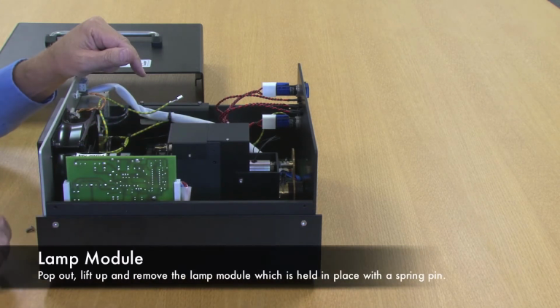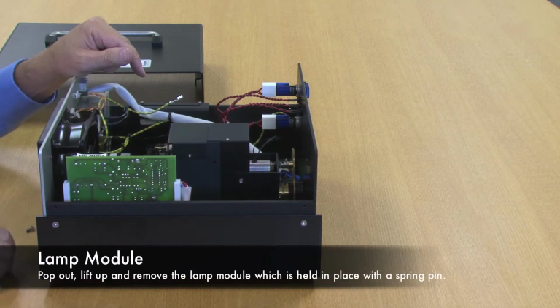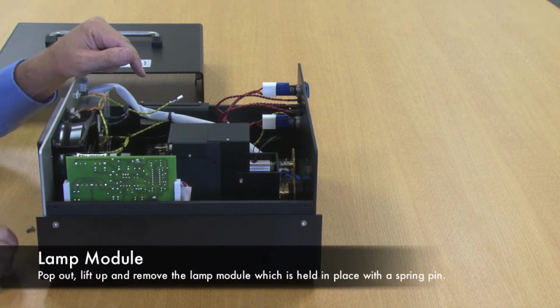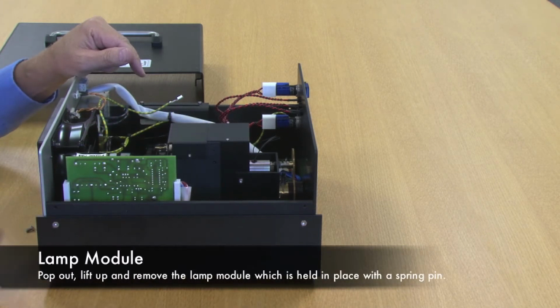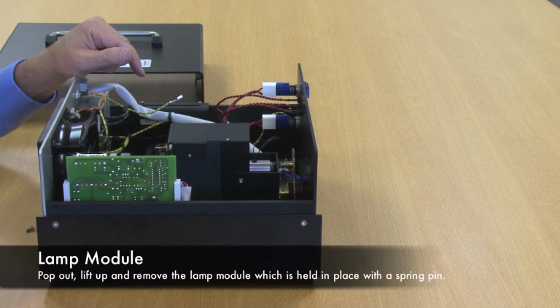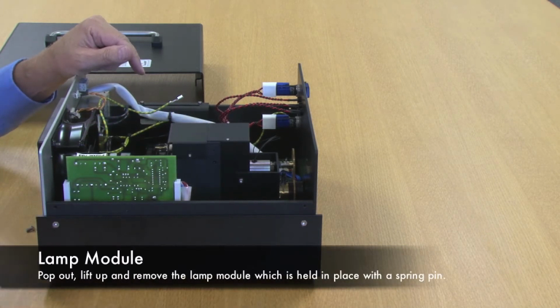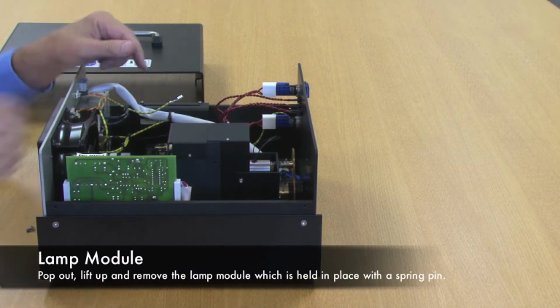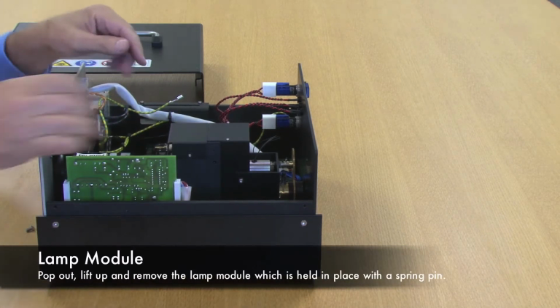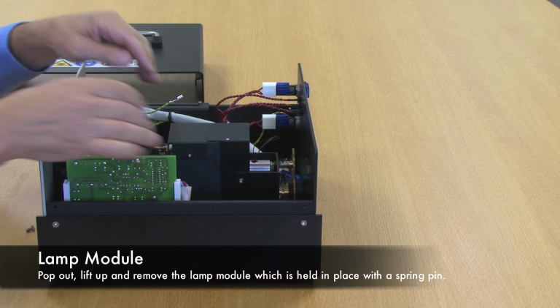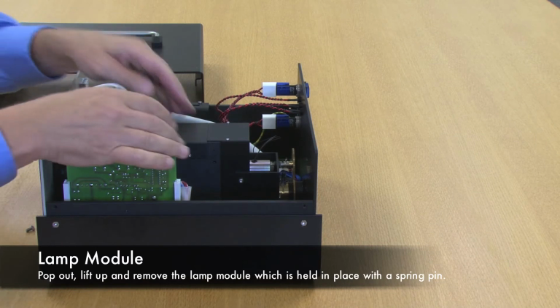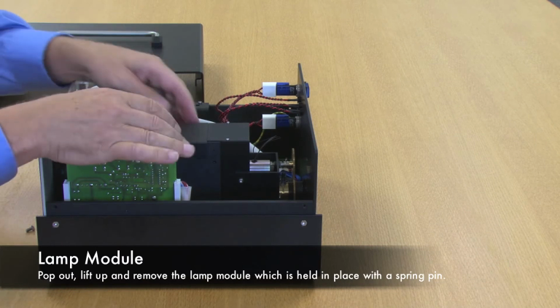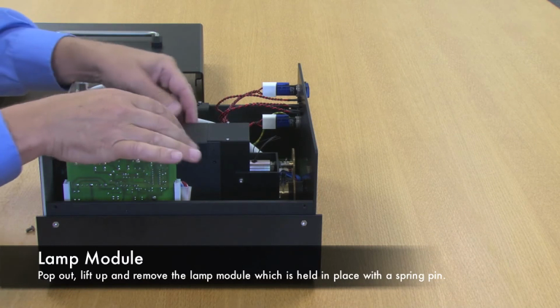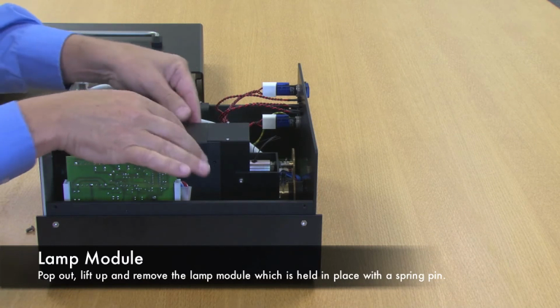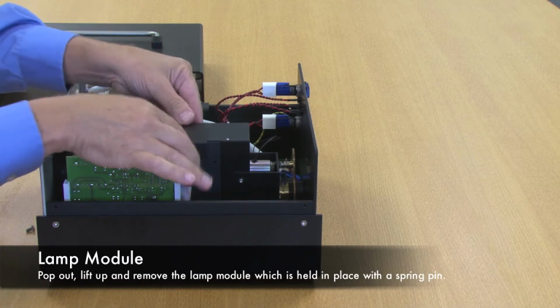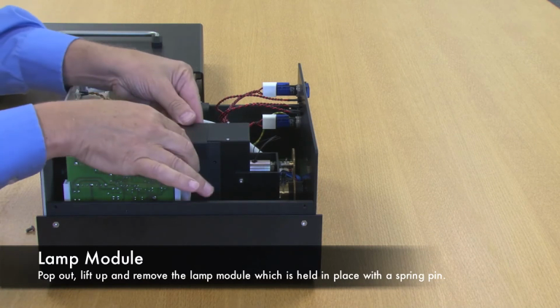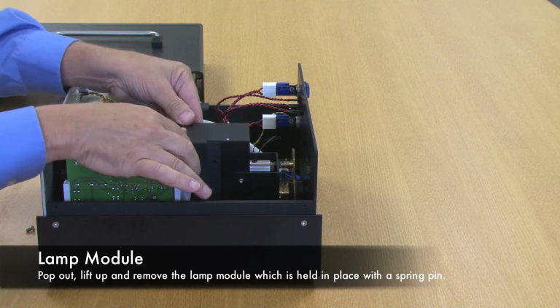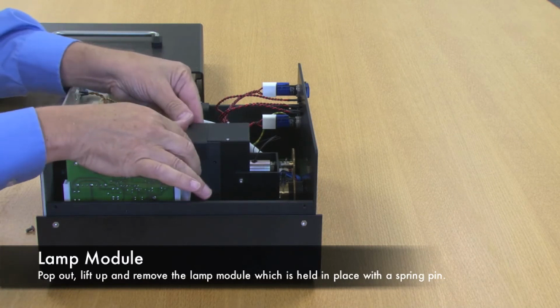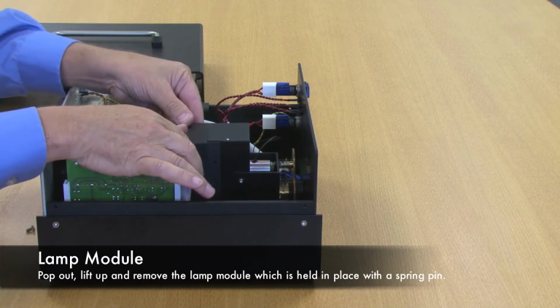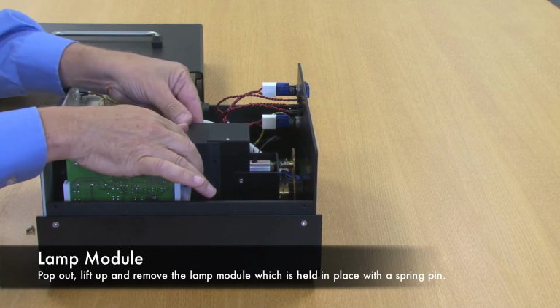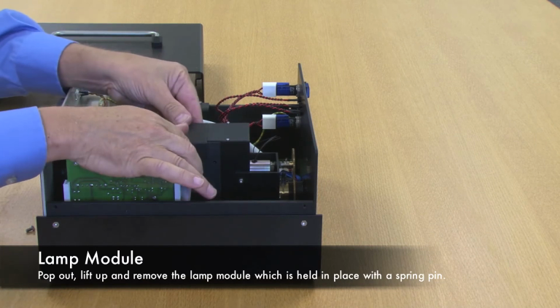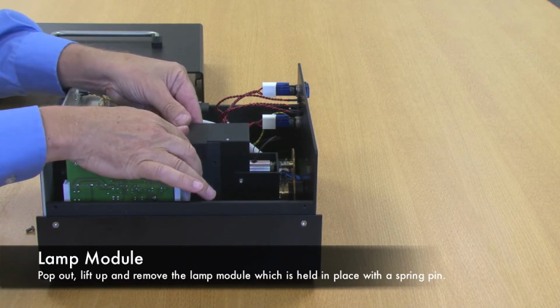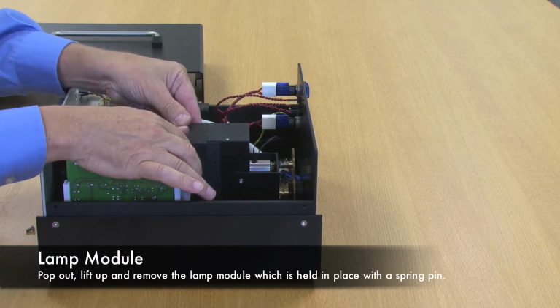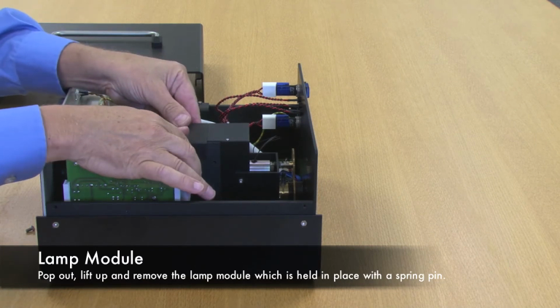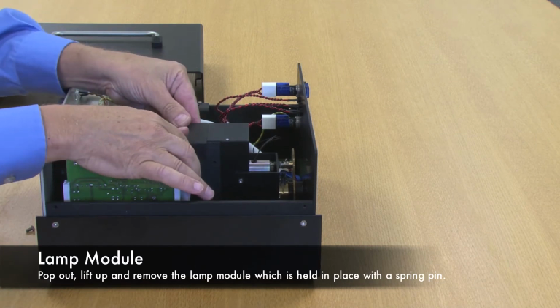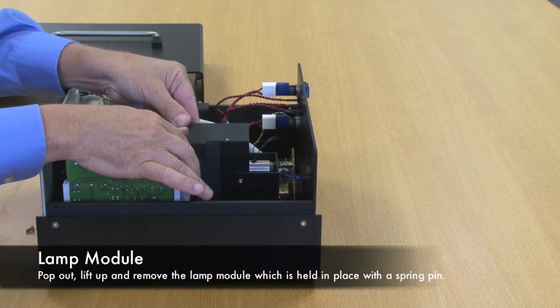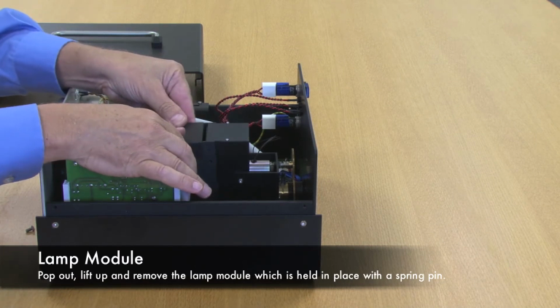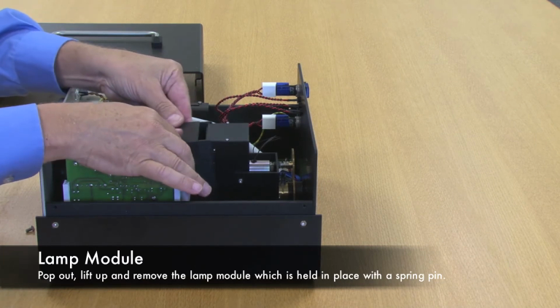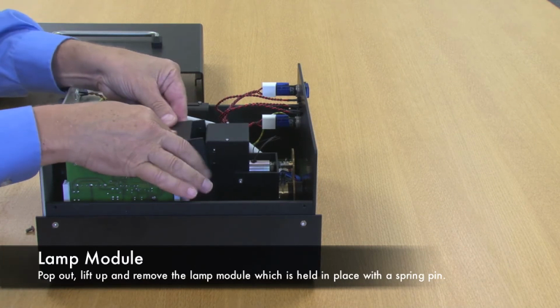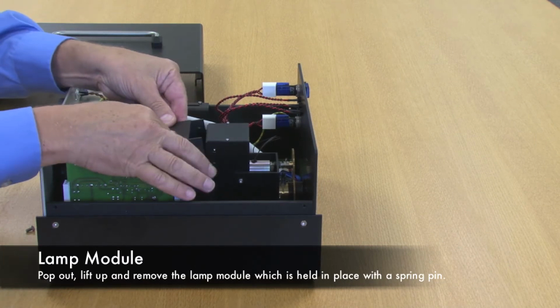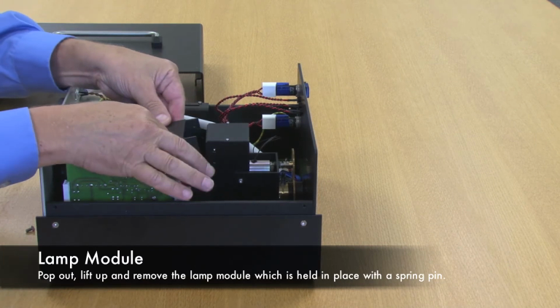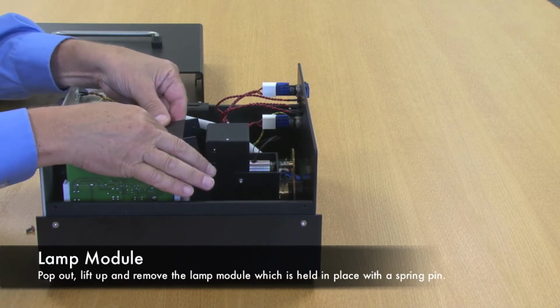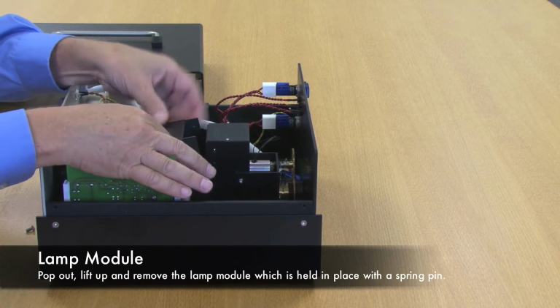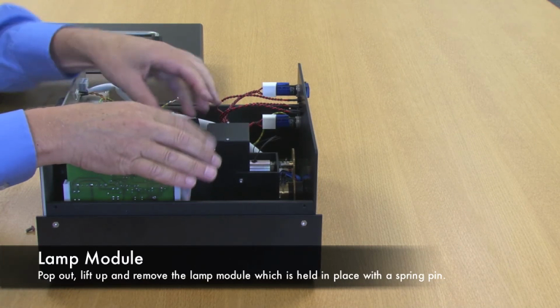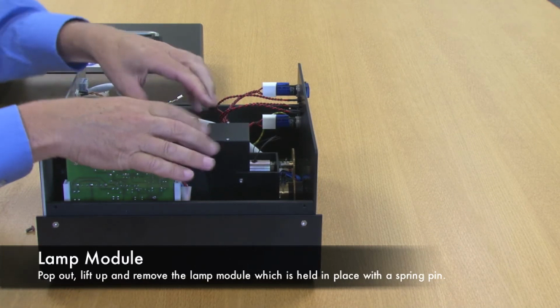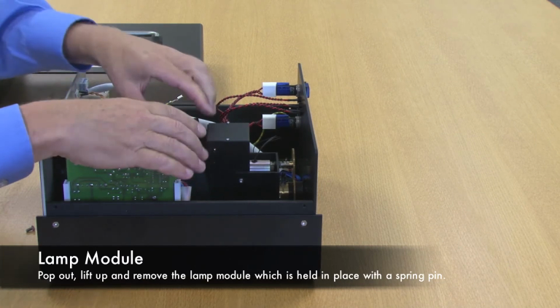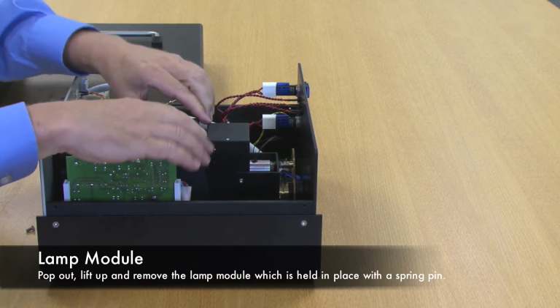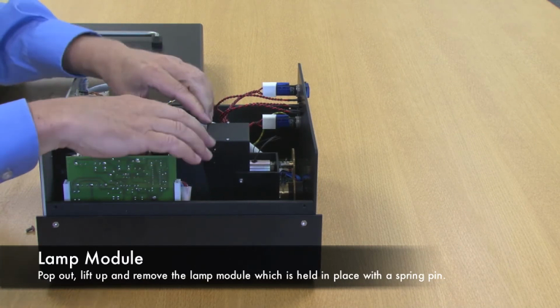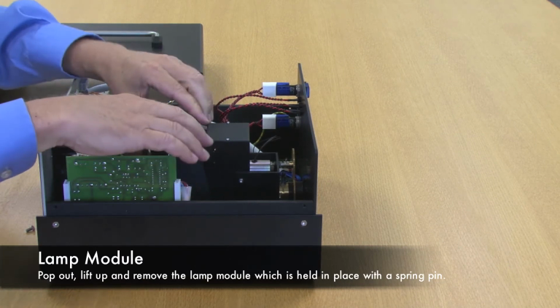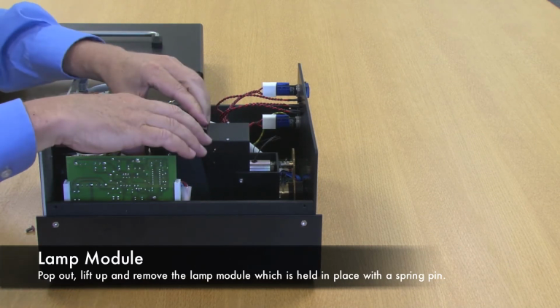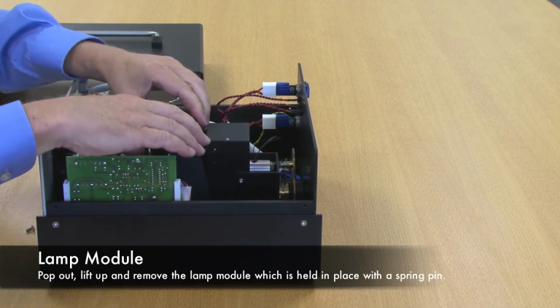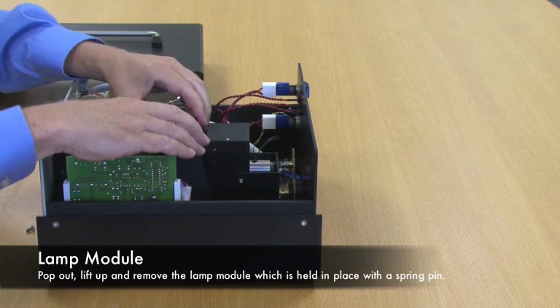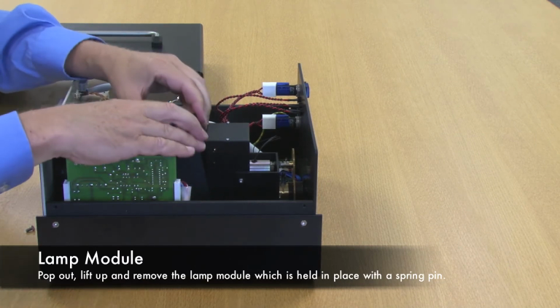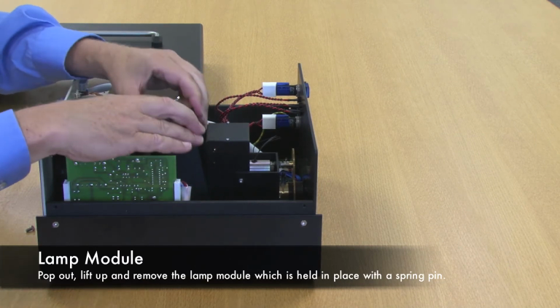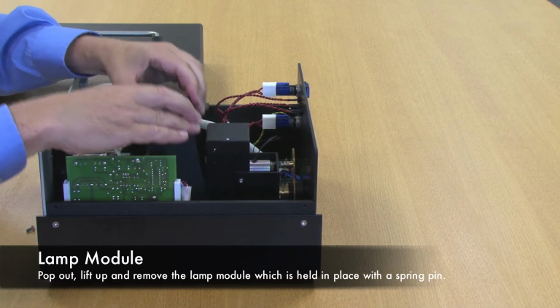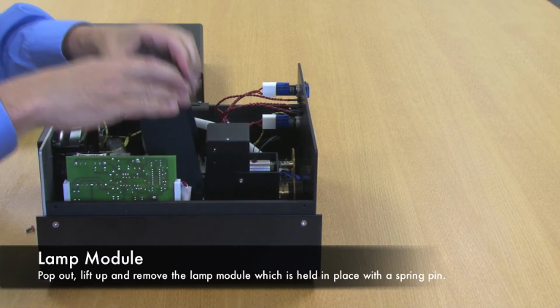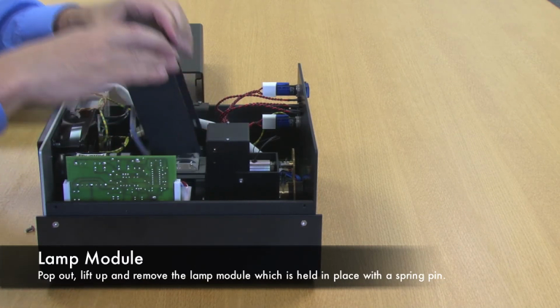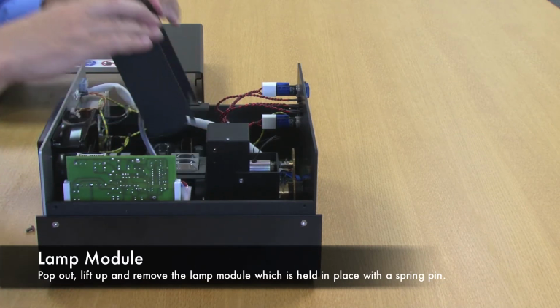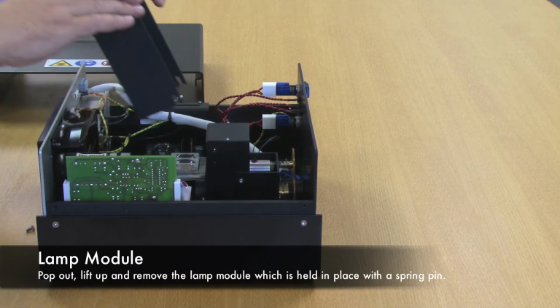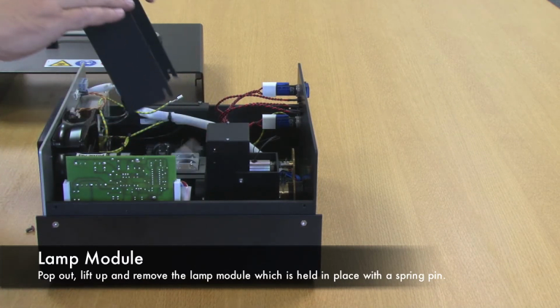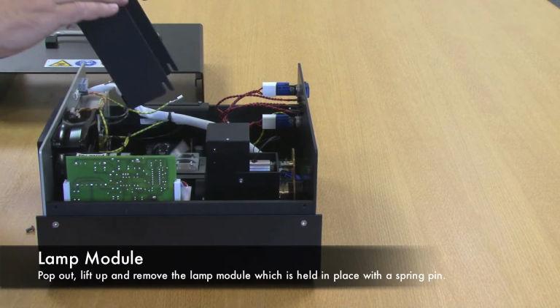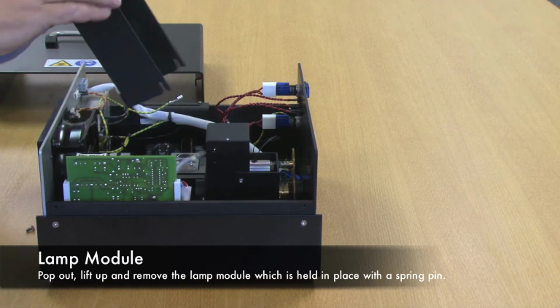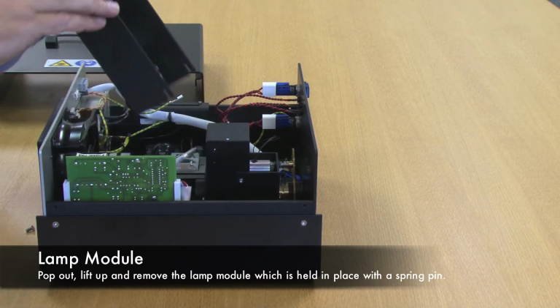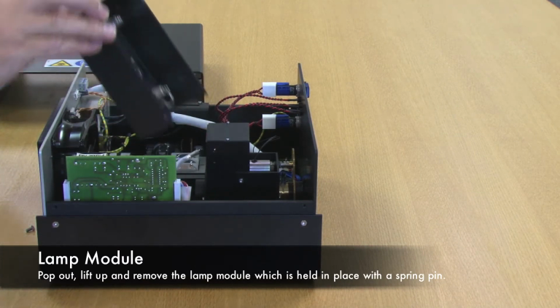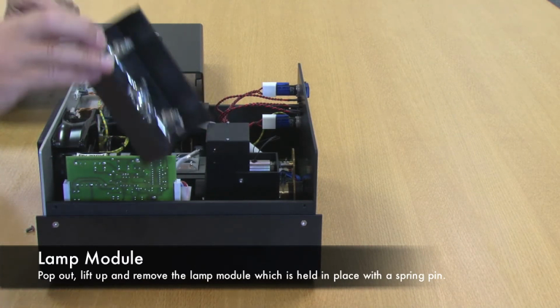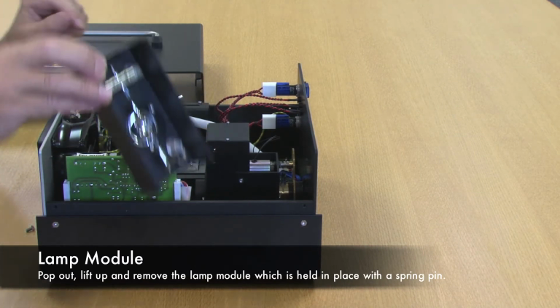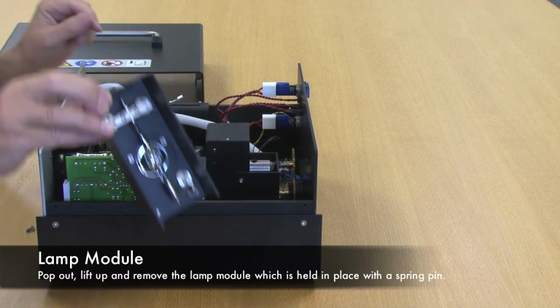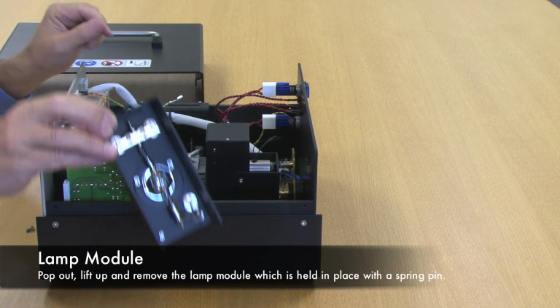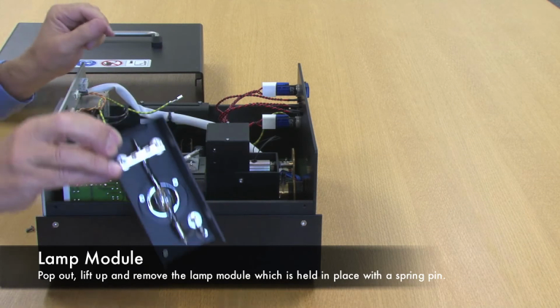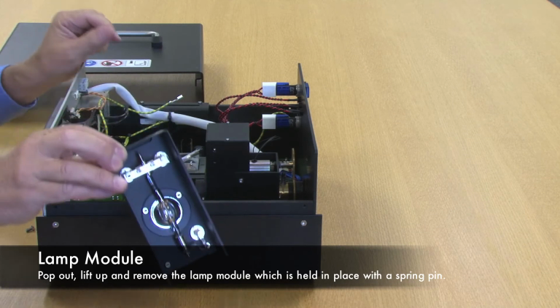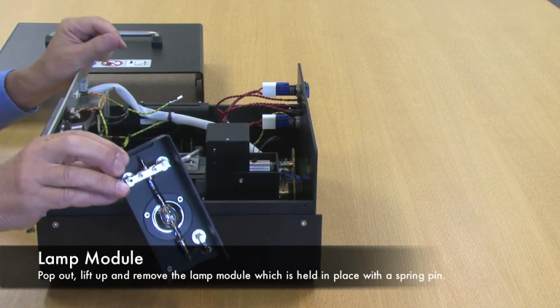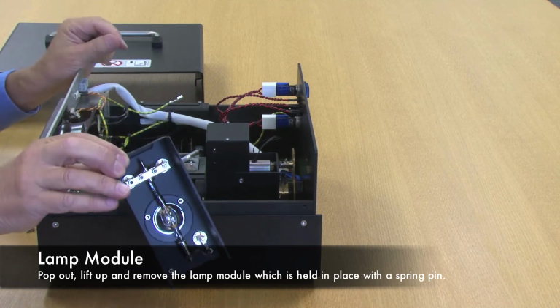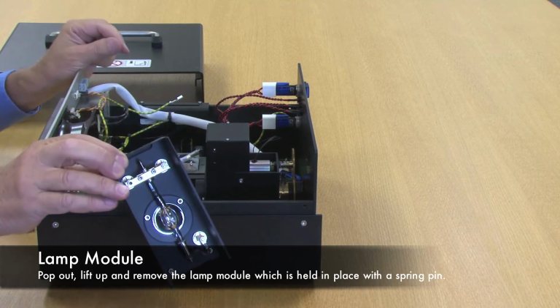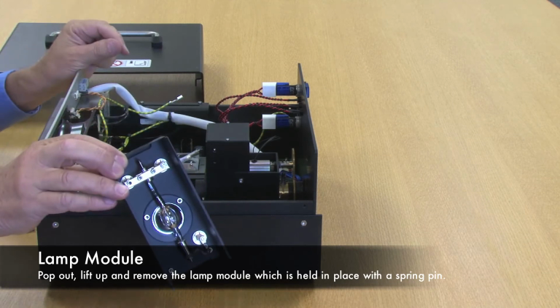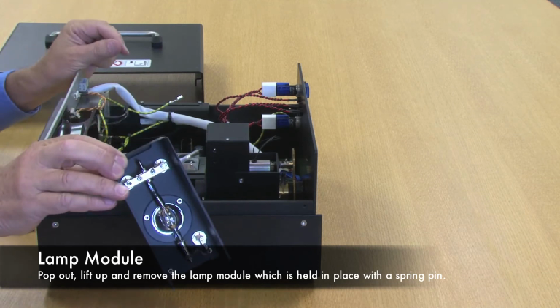The lamp module is held in by a spring pin — pop it out, lift it up, and remove the lamp module.